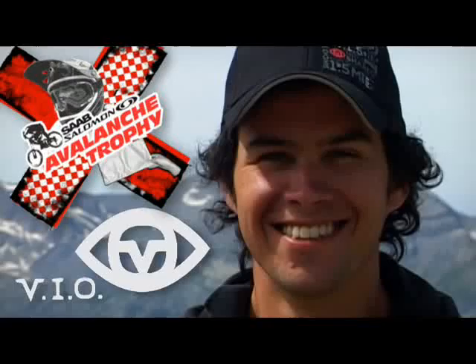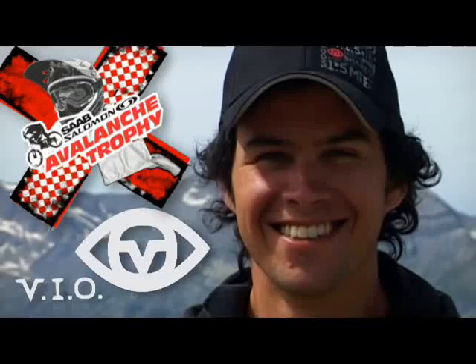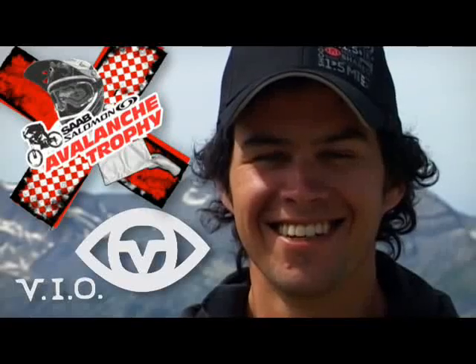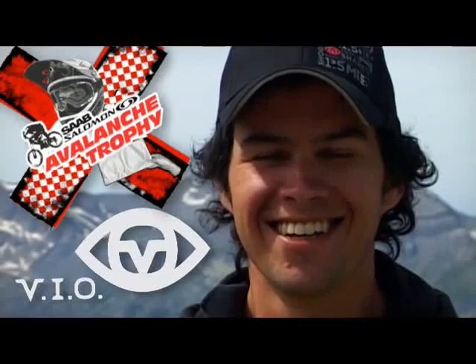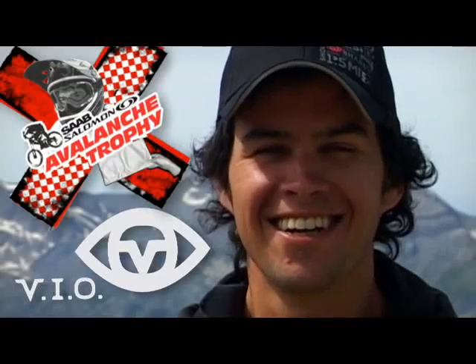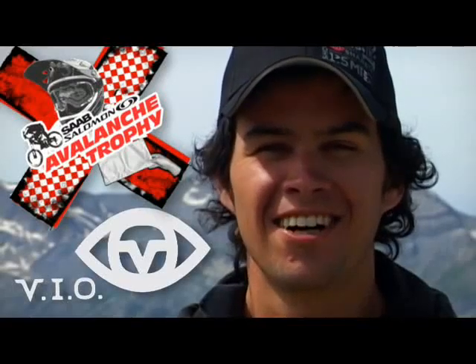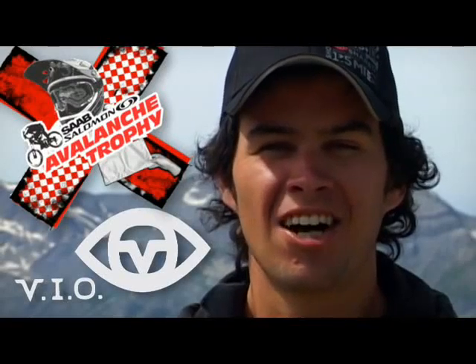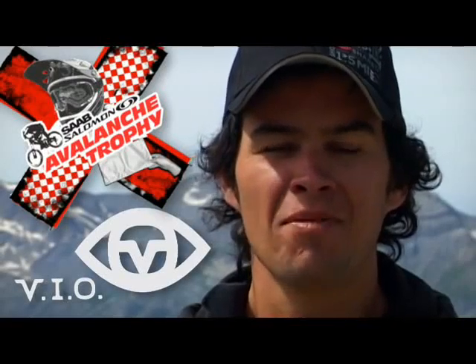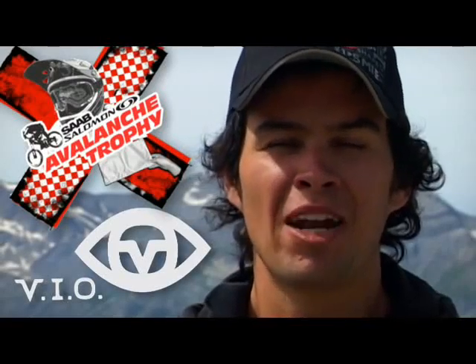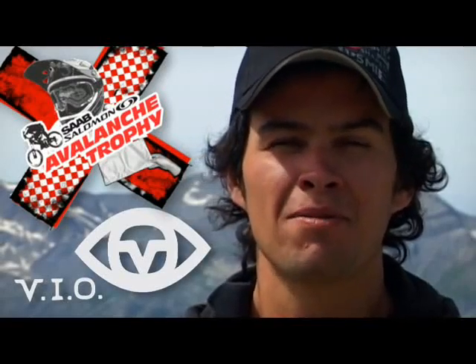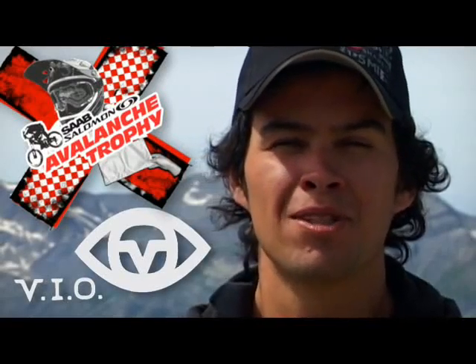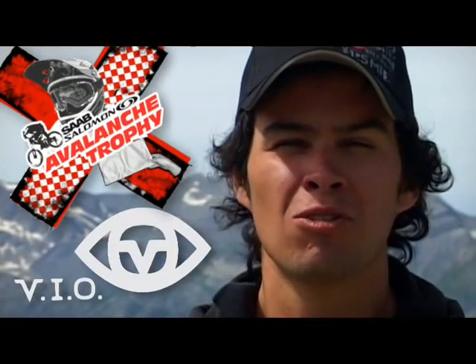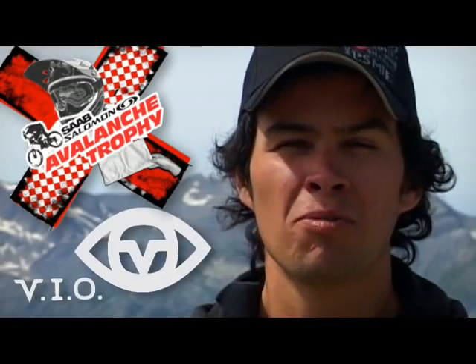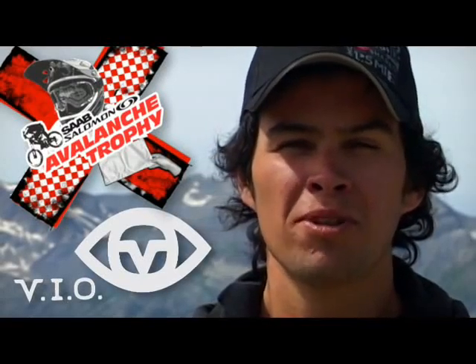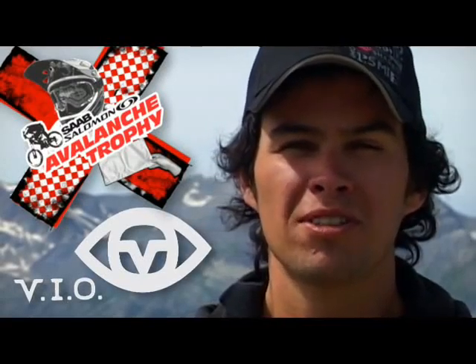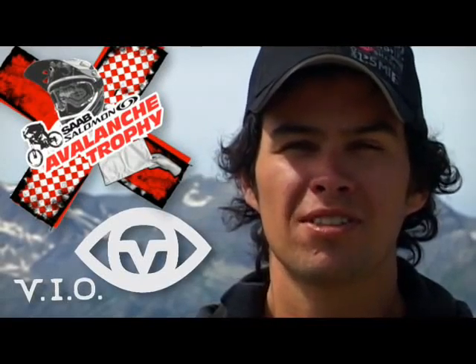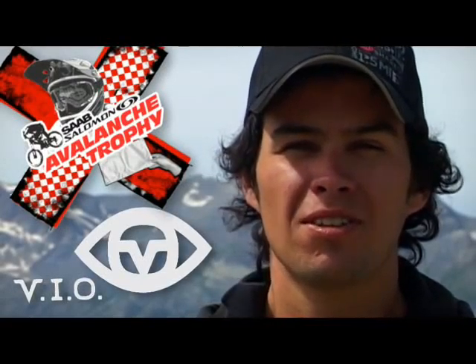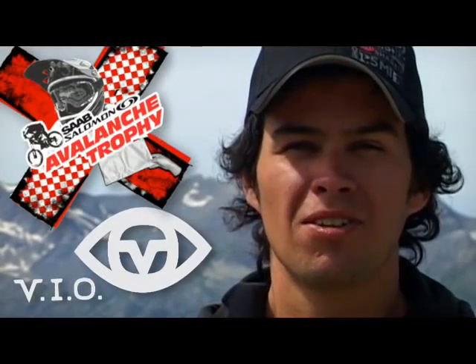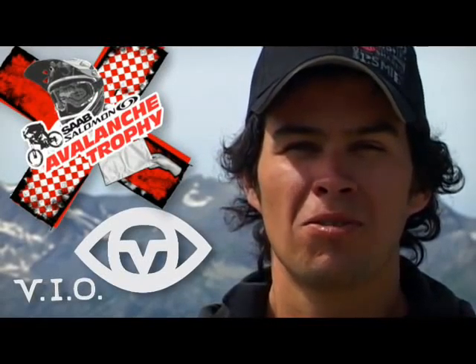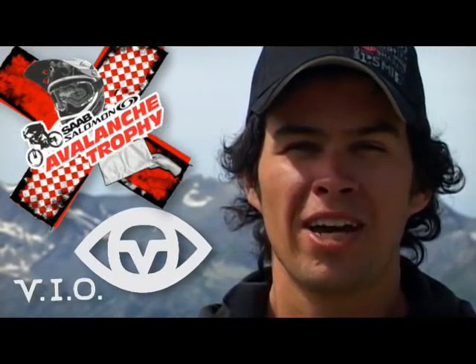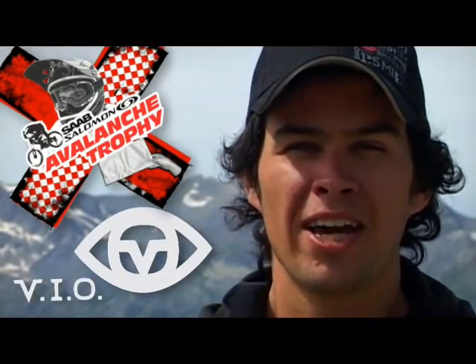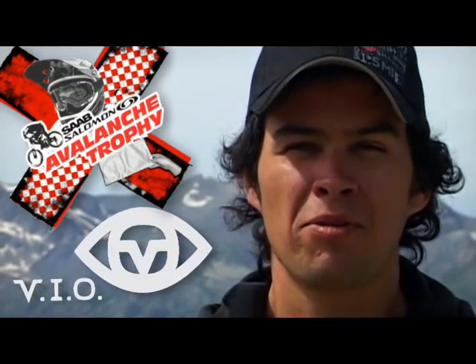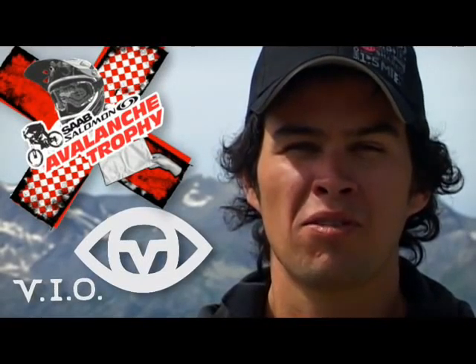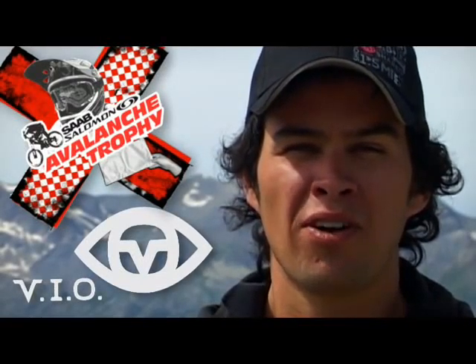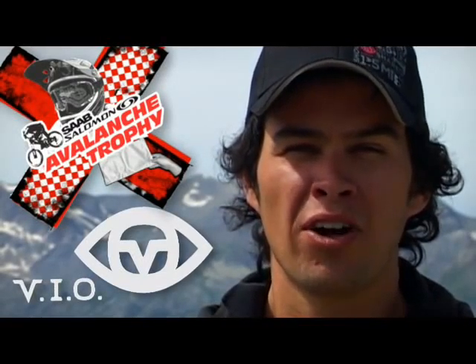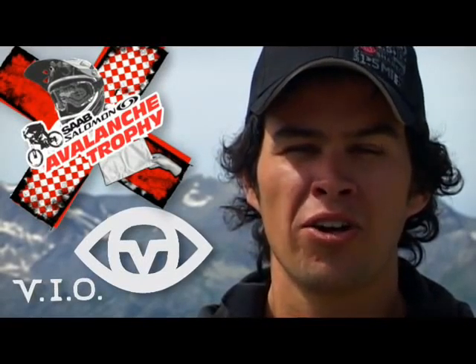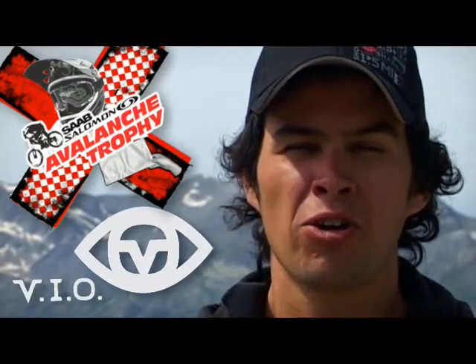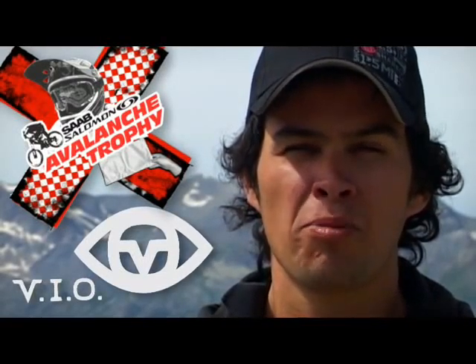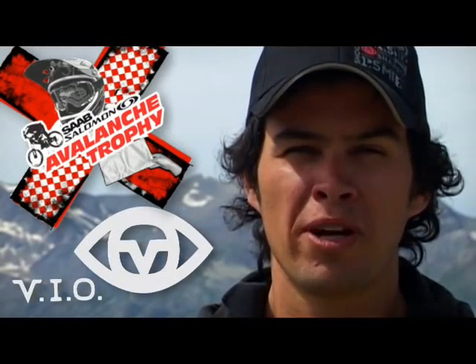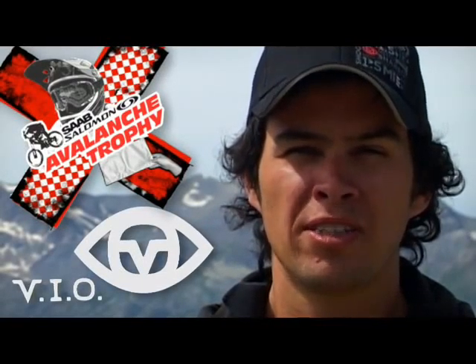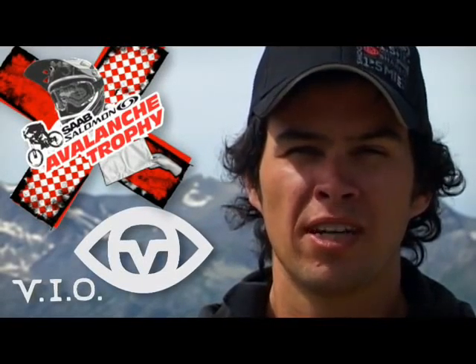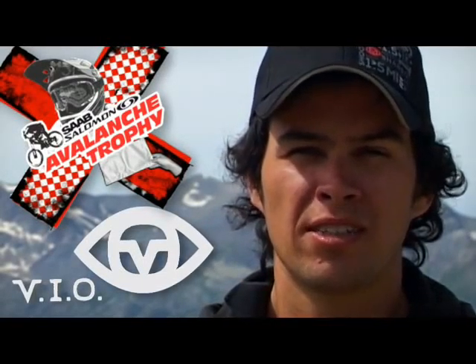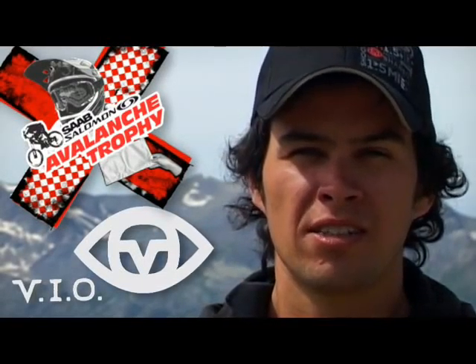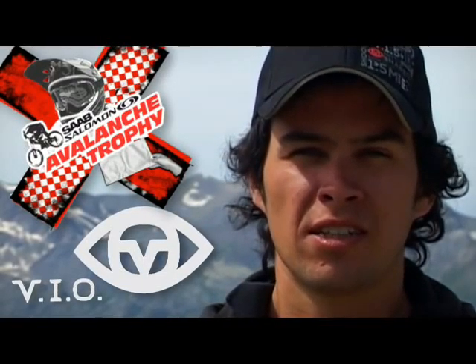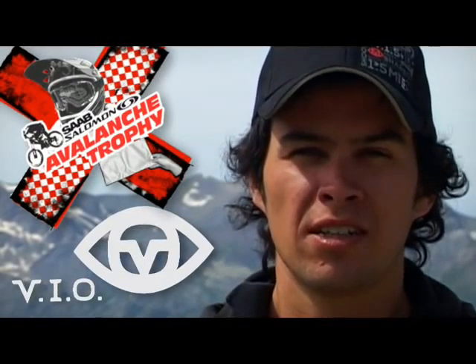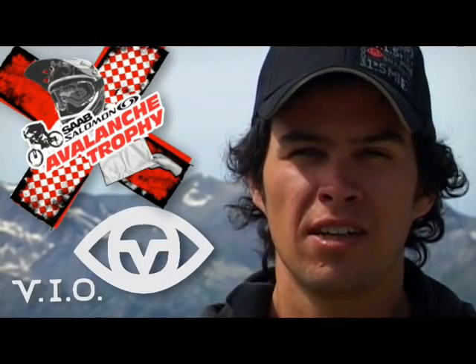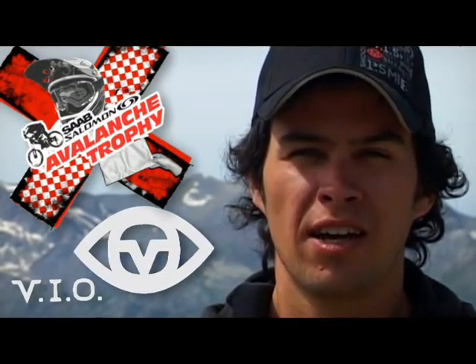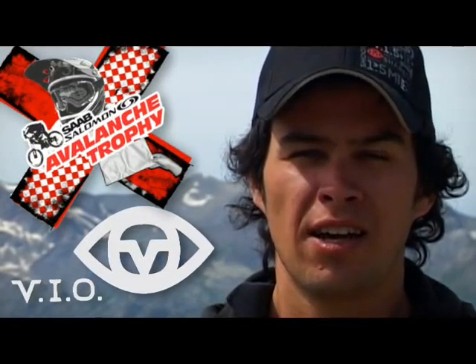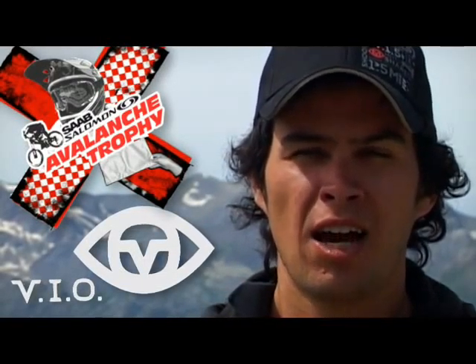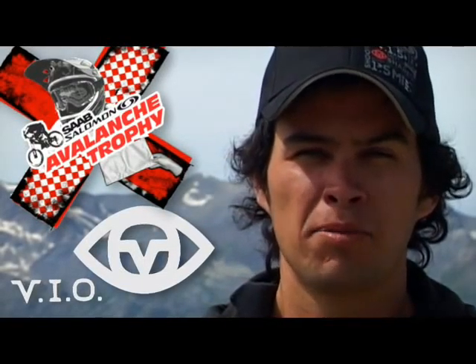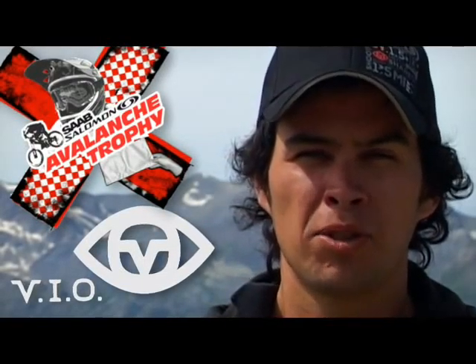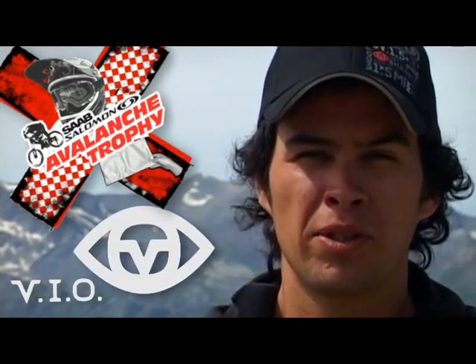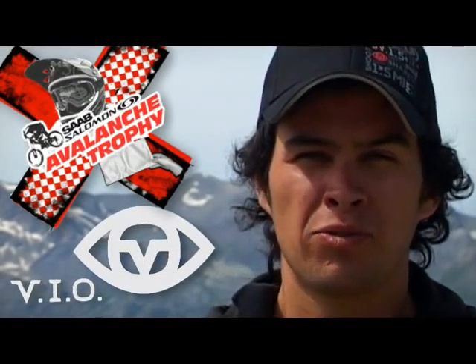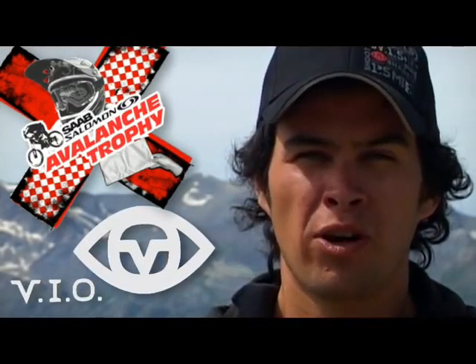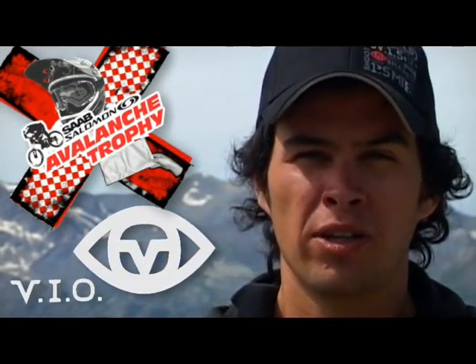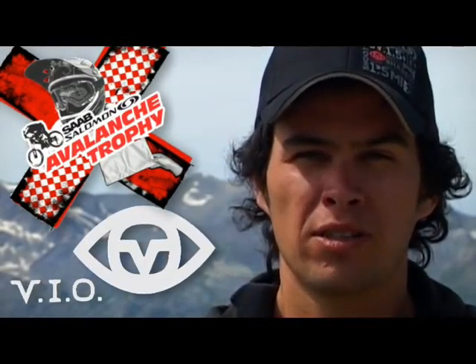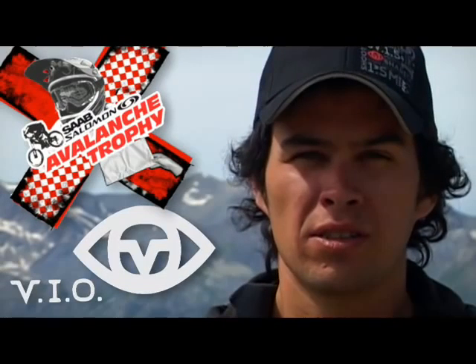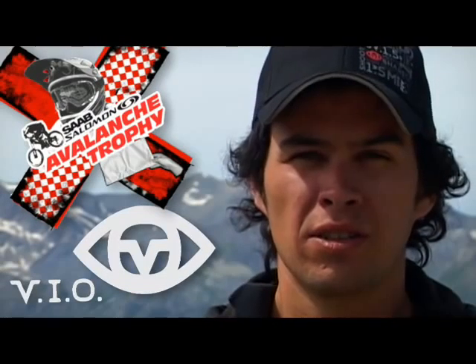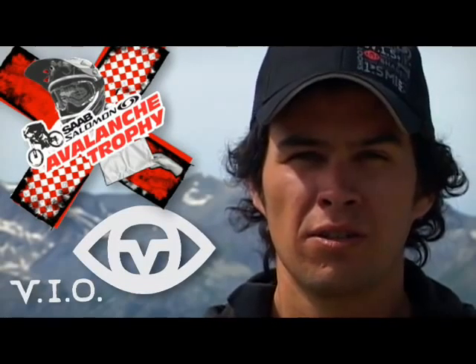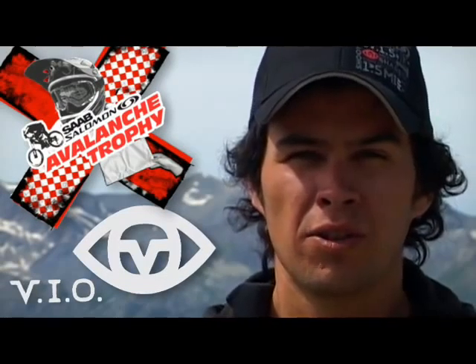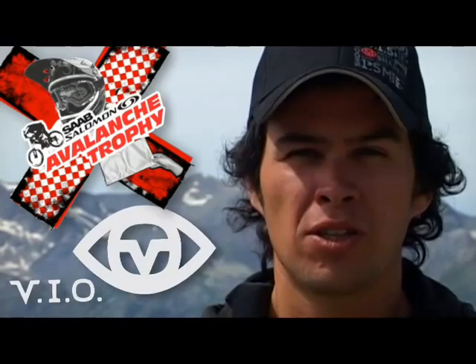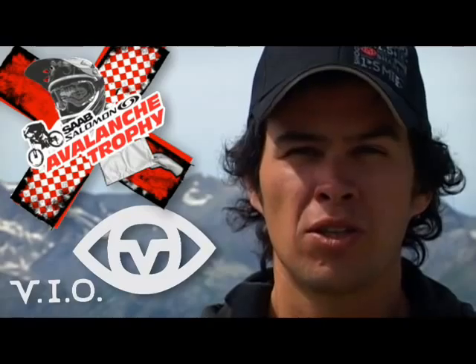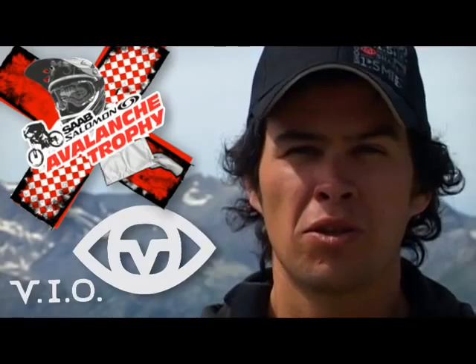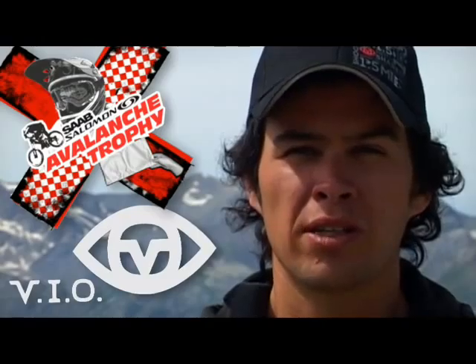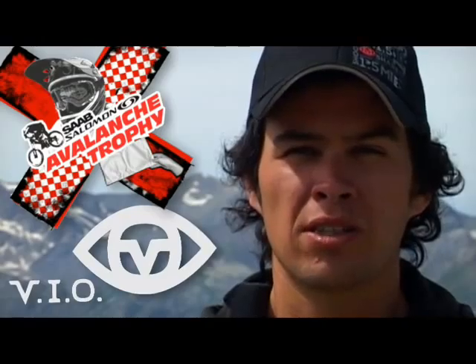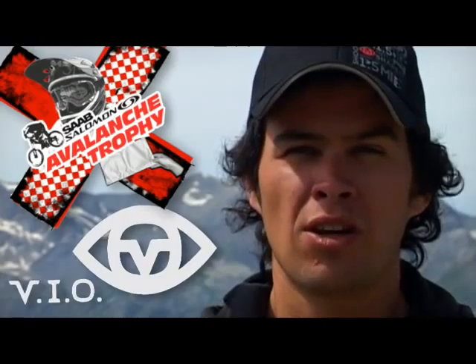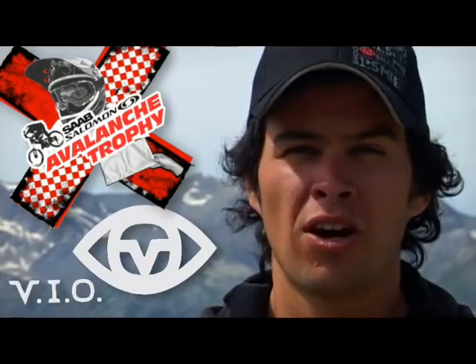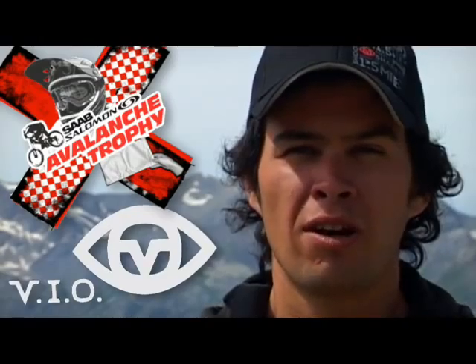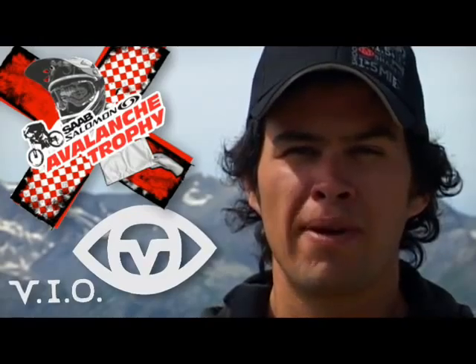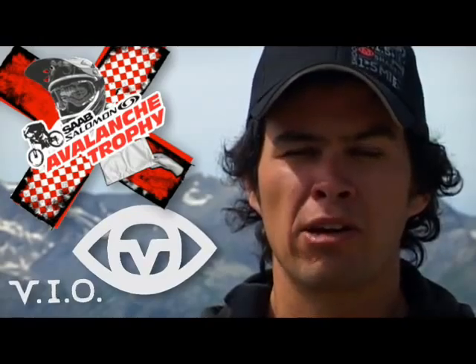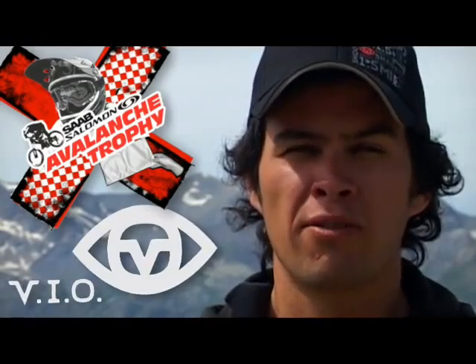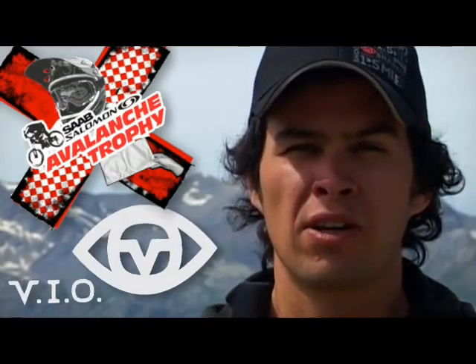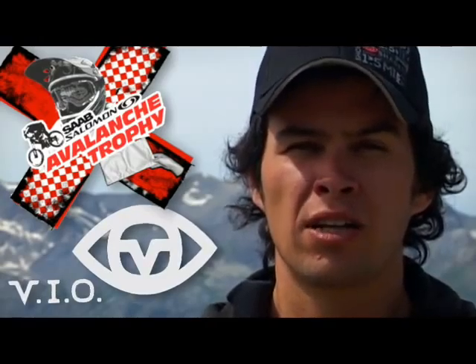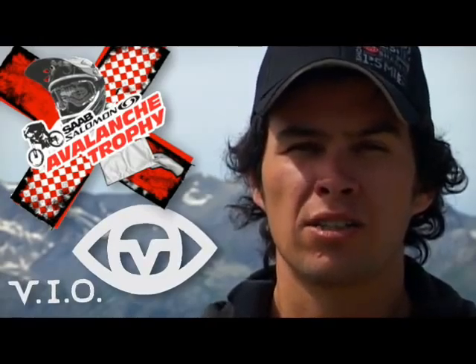Hi, my name is Luke Roberts. We're here with the VAIO European Test Centre at Alpes d'Huez, France for the 2009 Mega Avalanche.